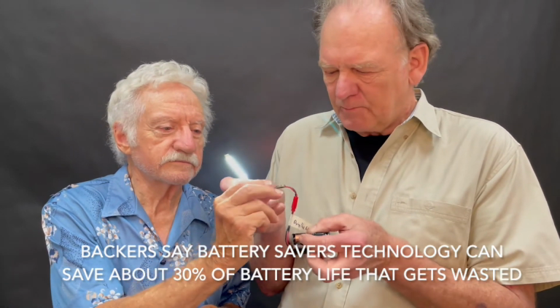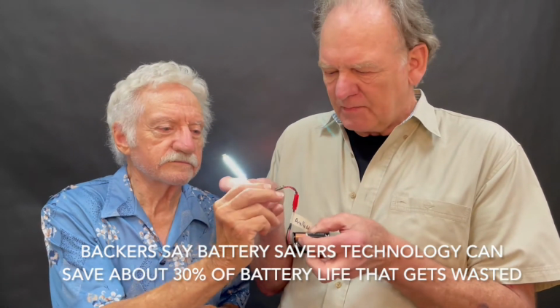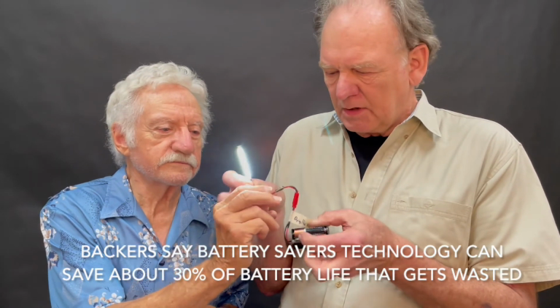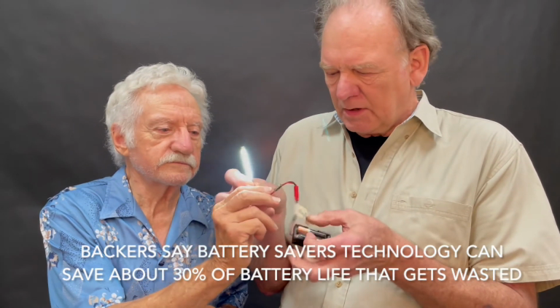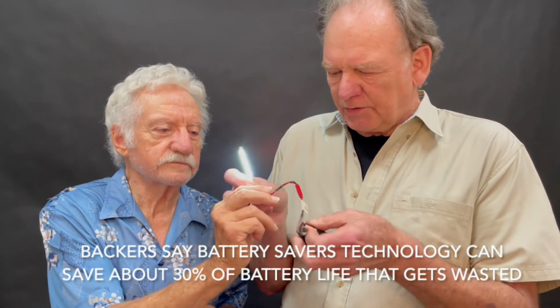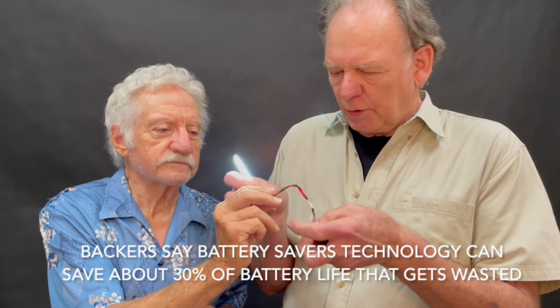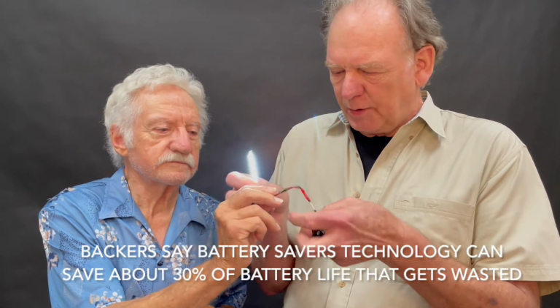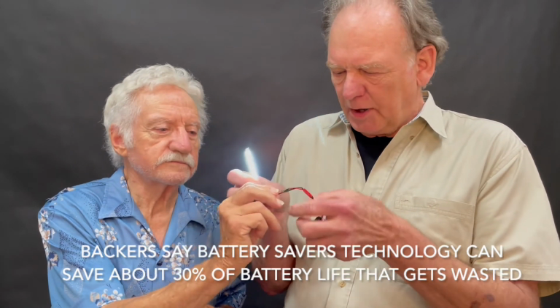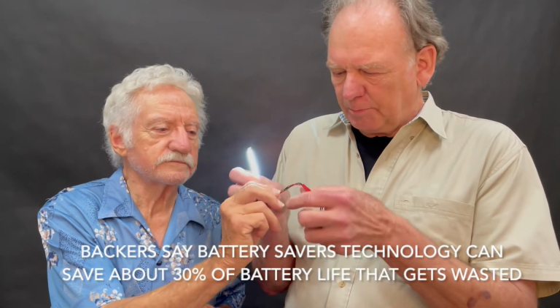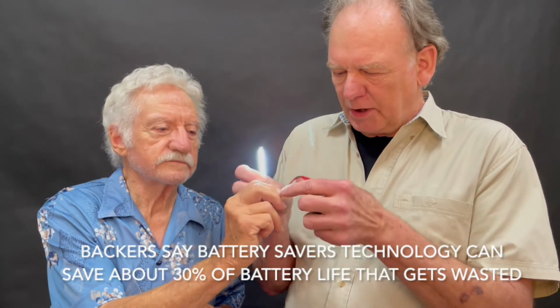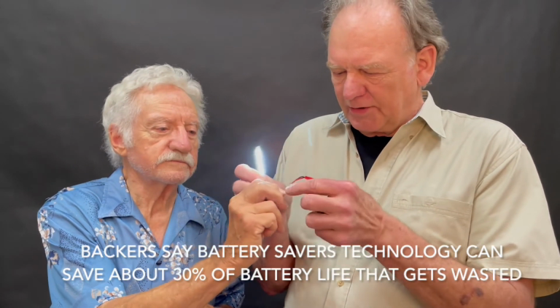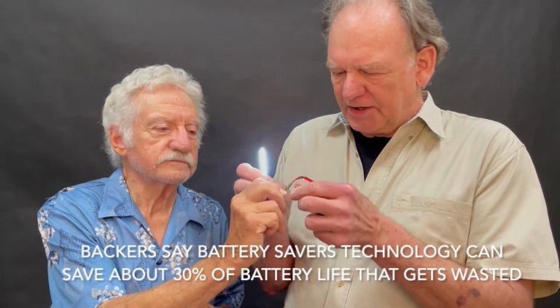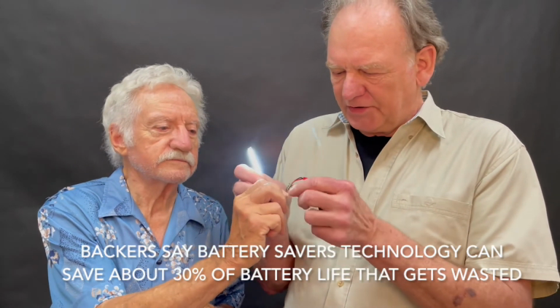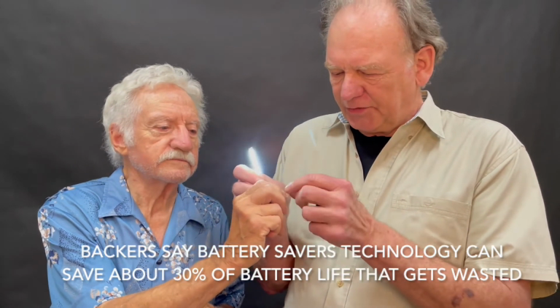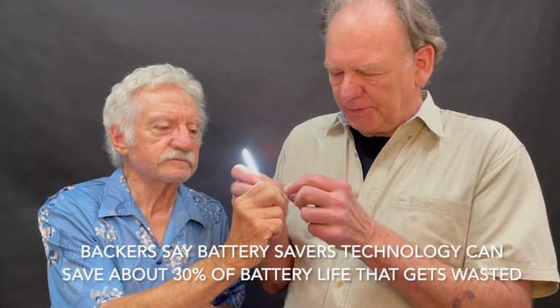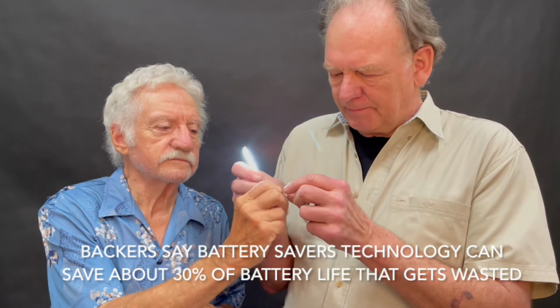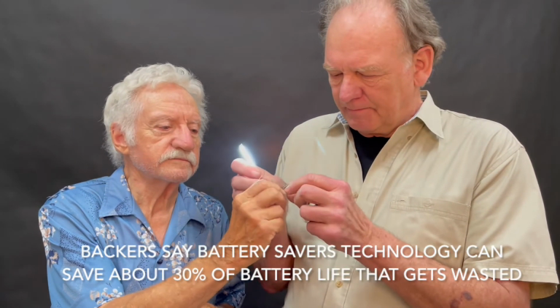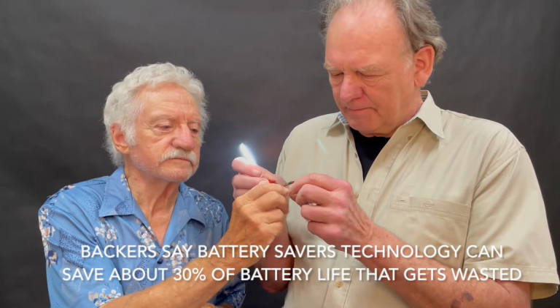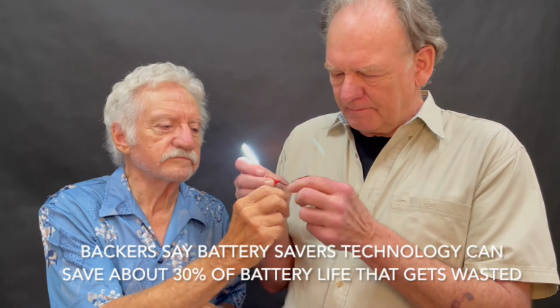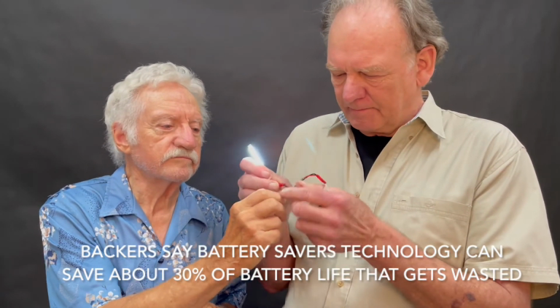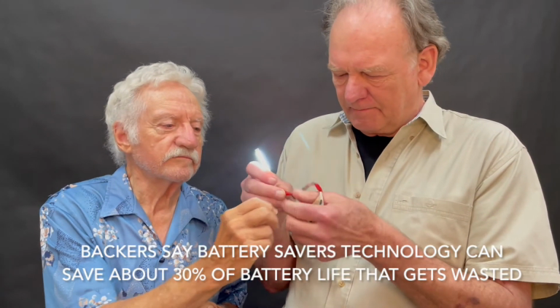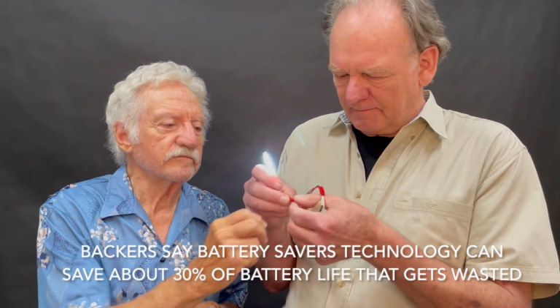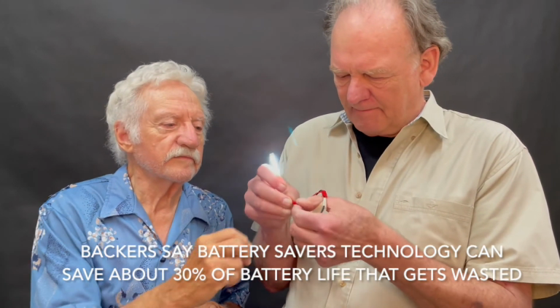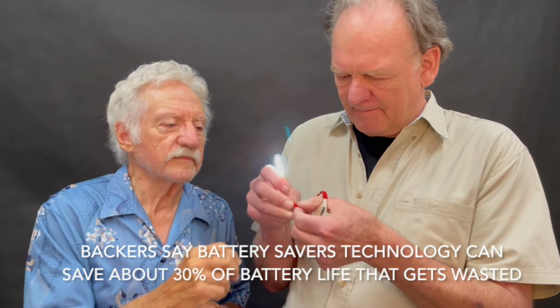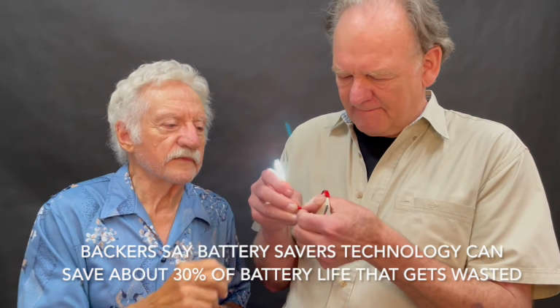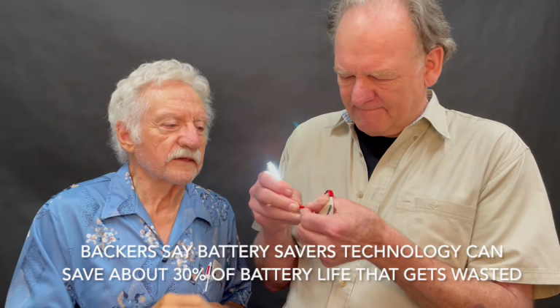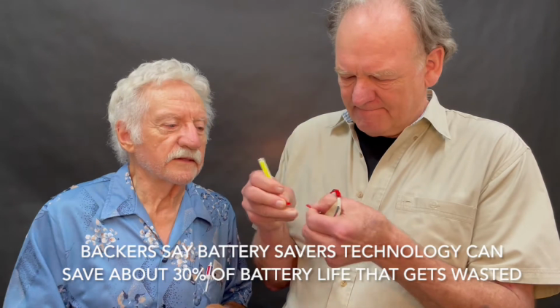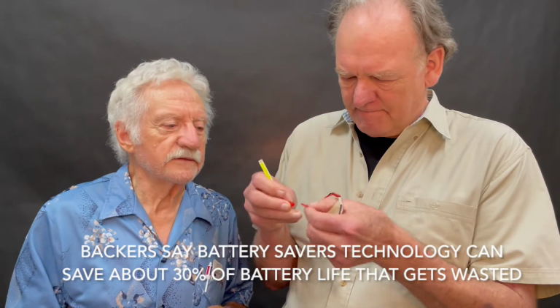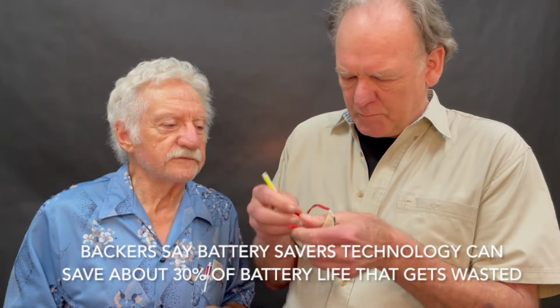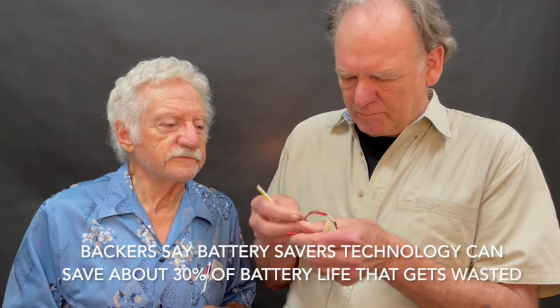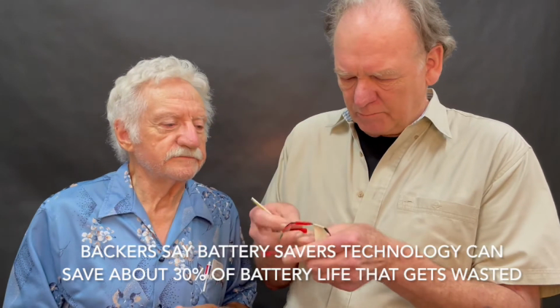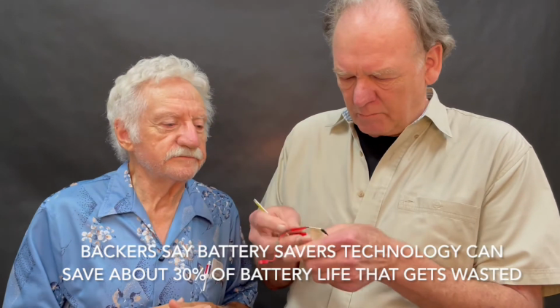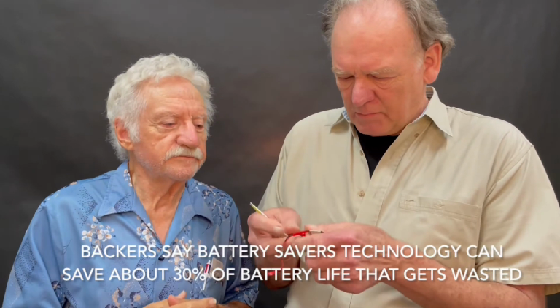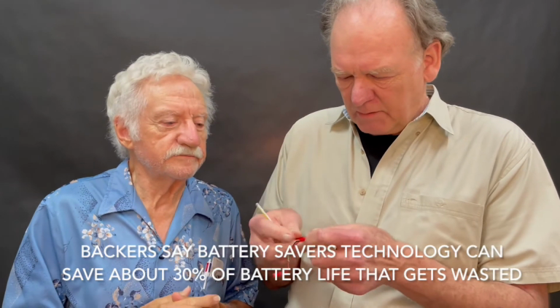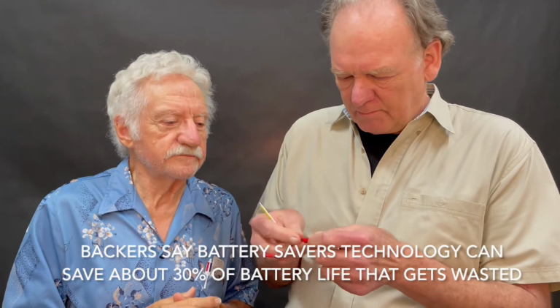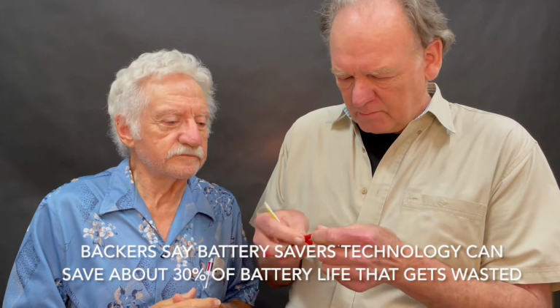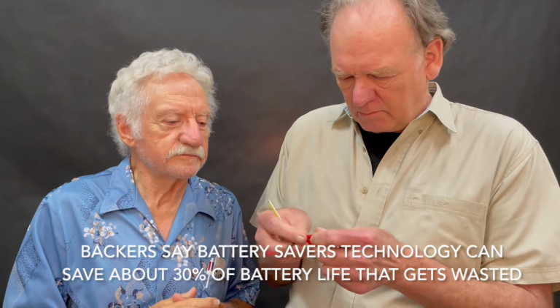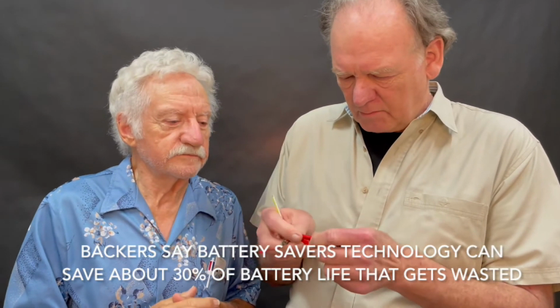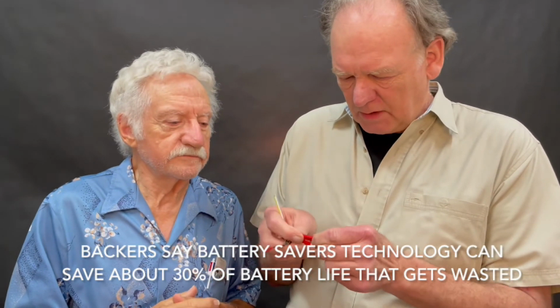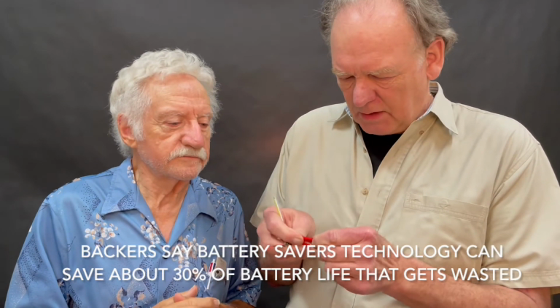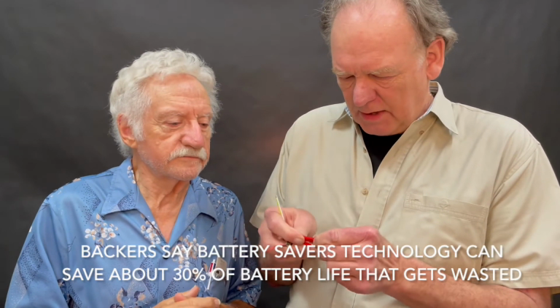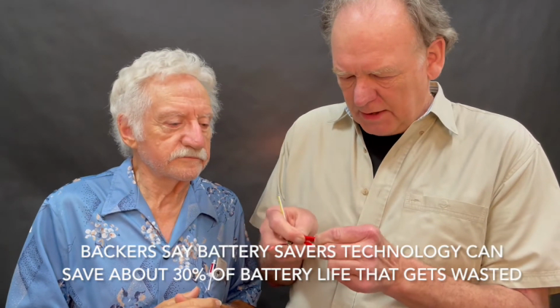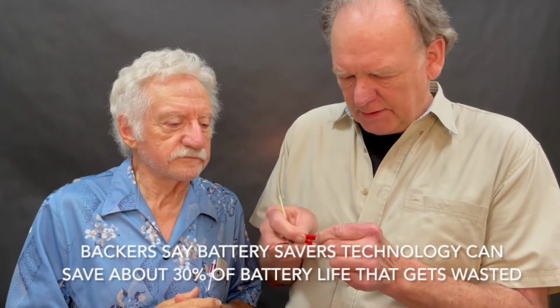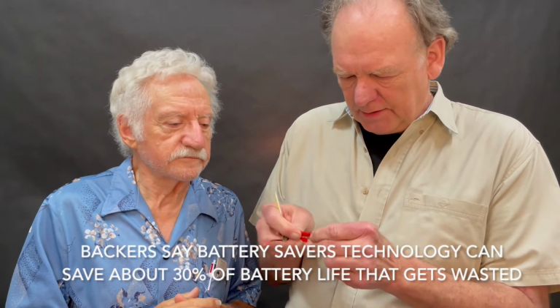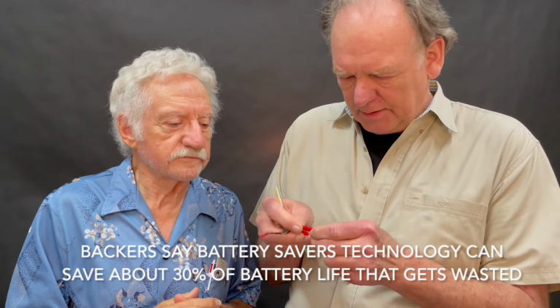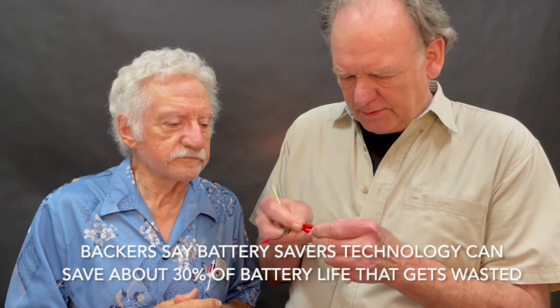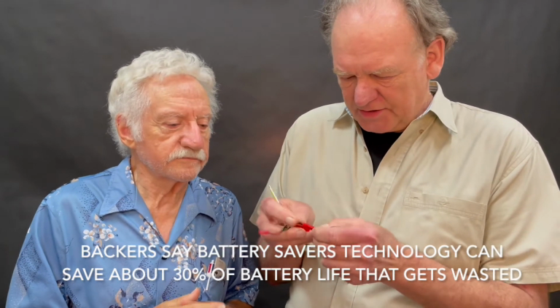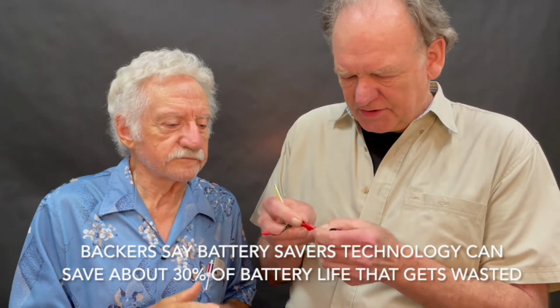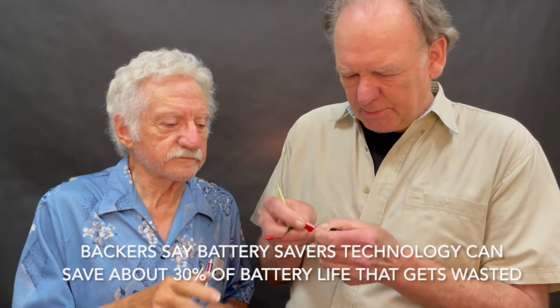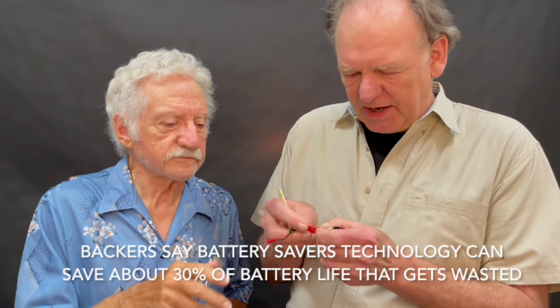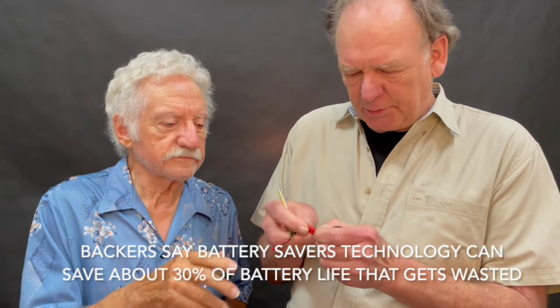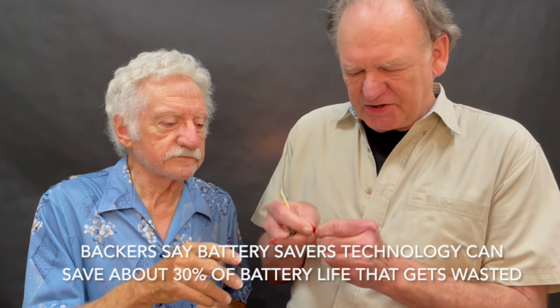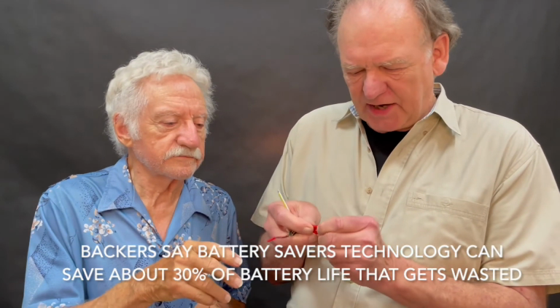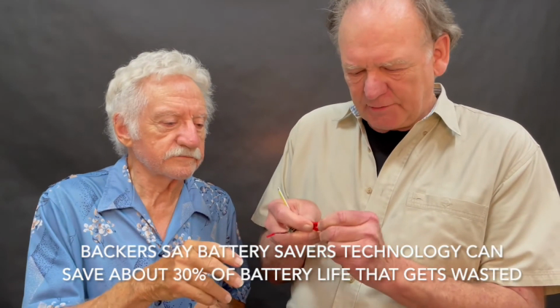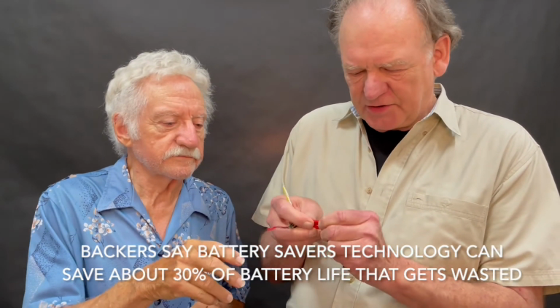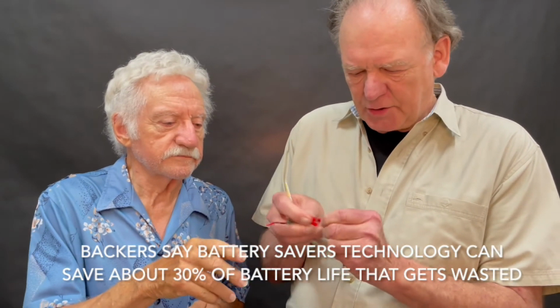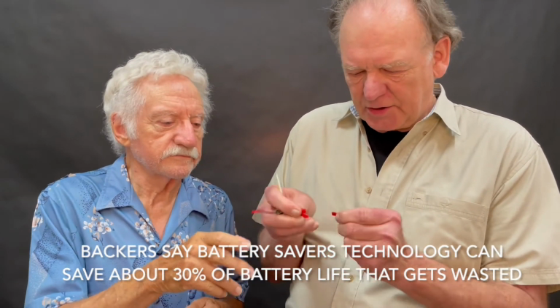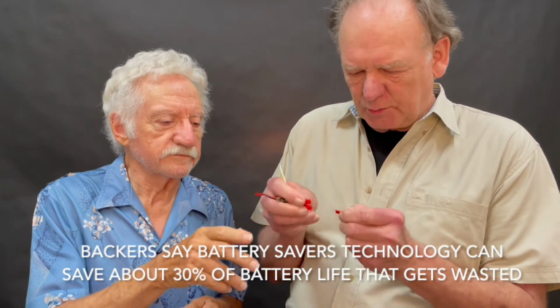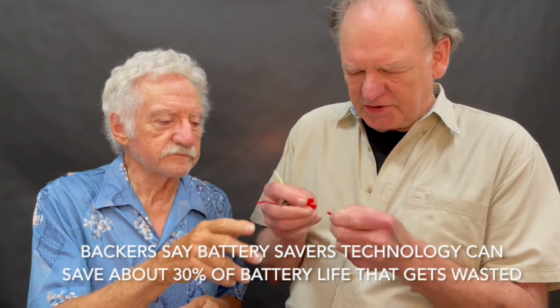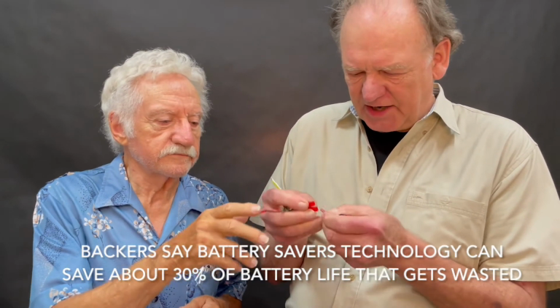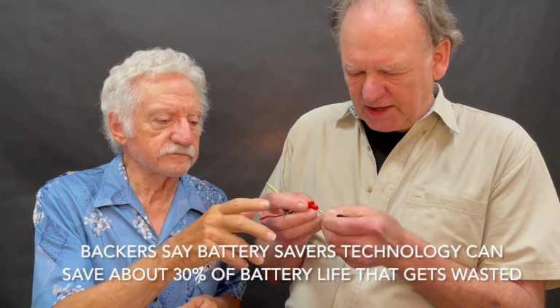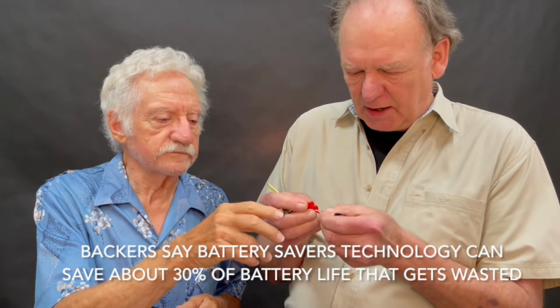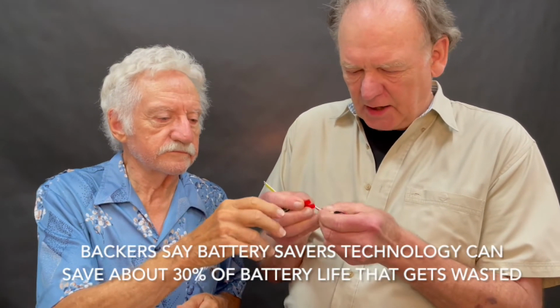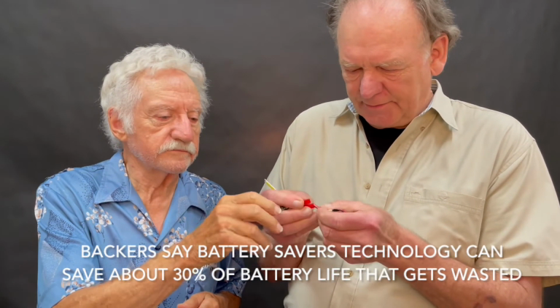So we unplug this, and this is the battery saver circuit we're taking off.